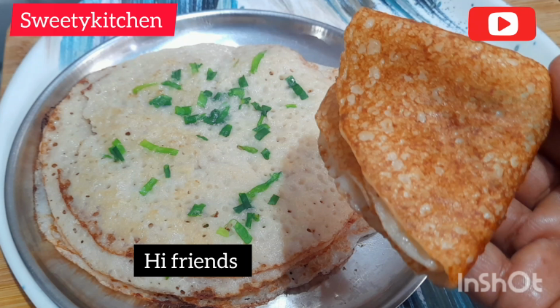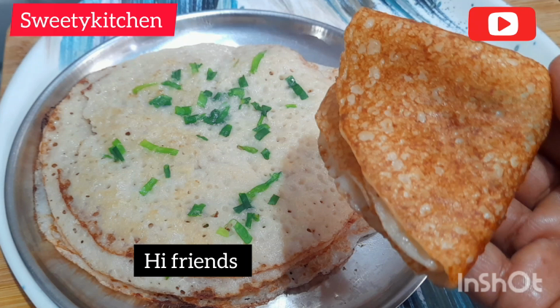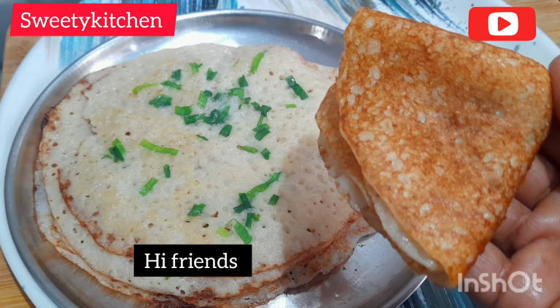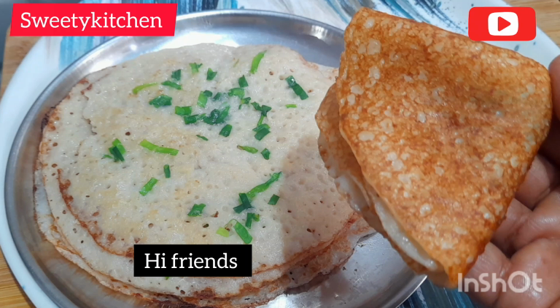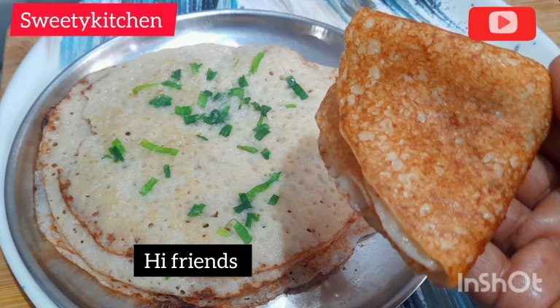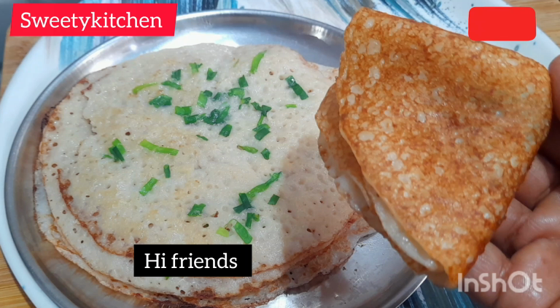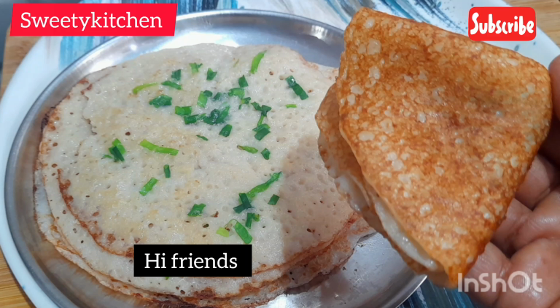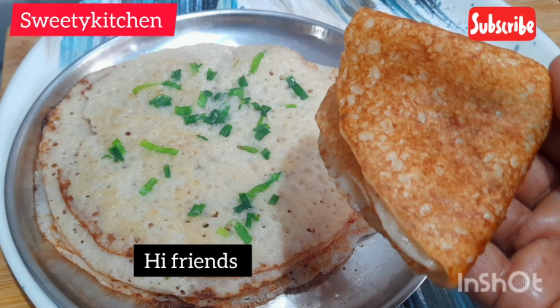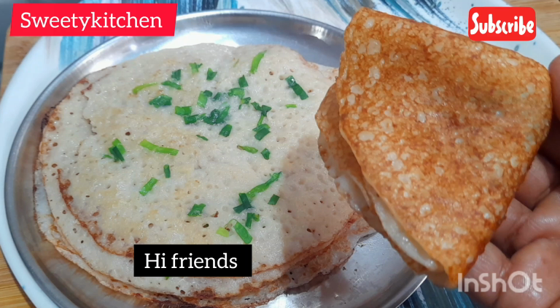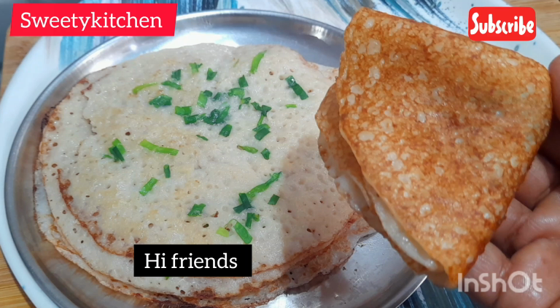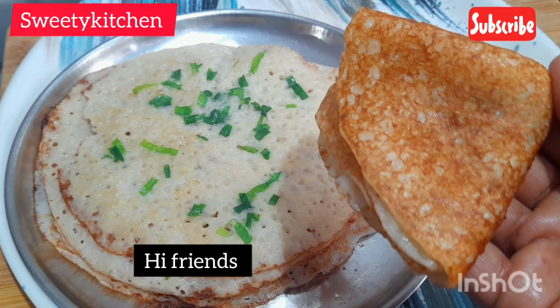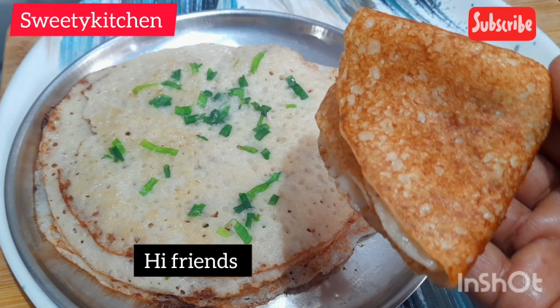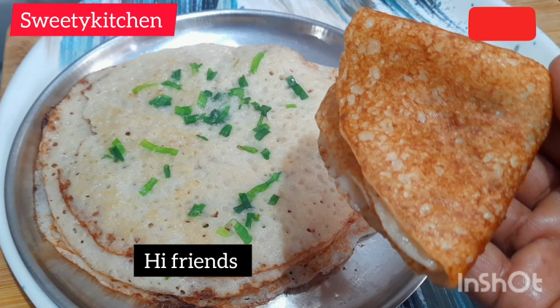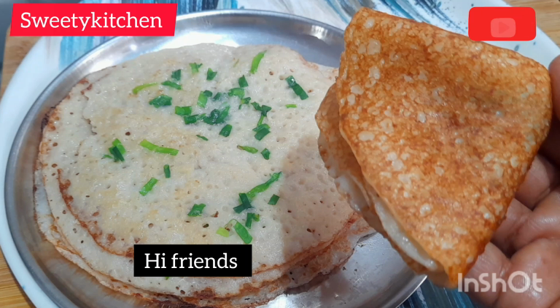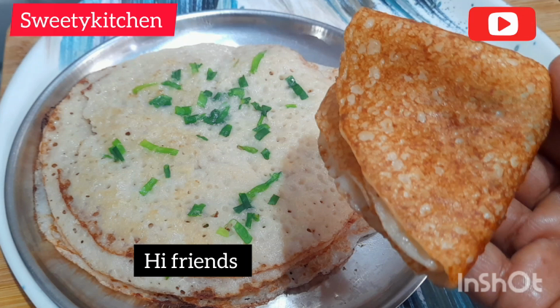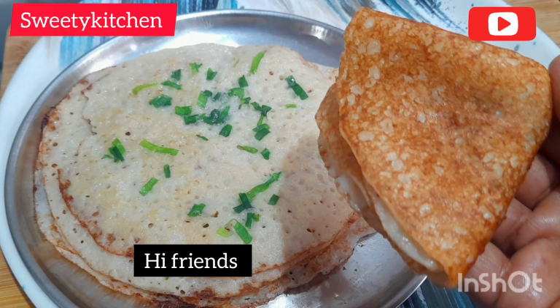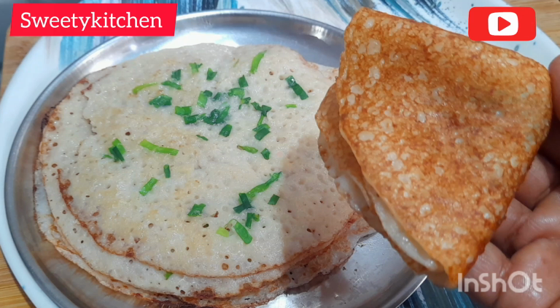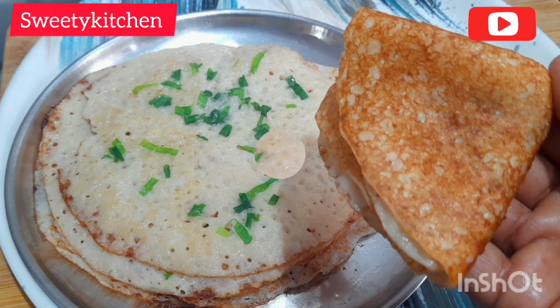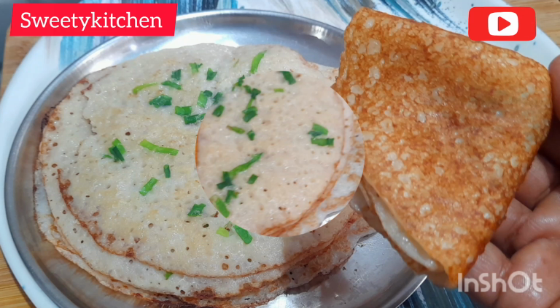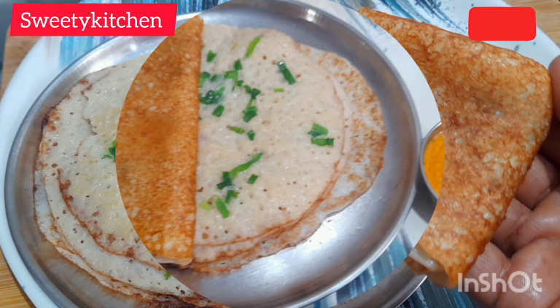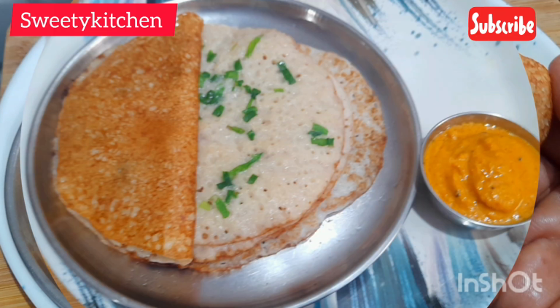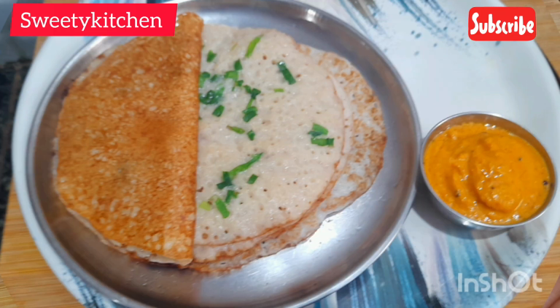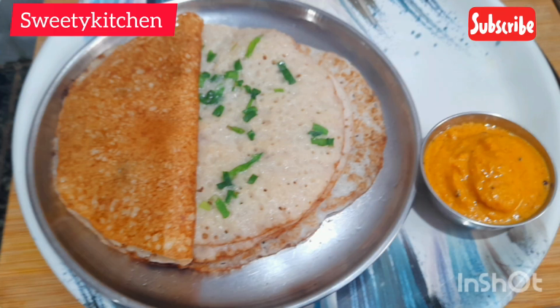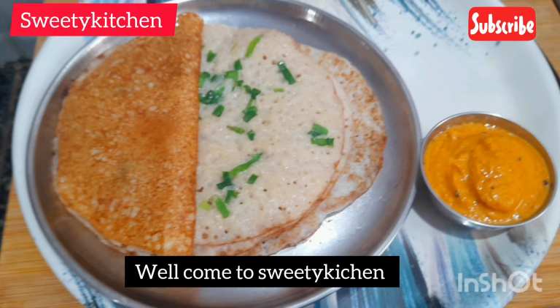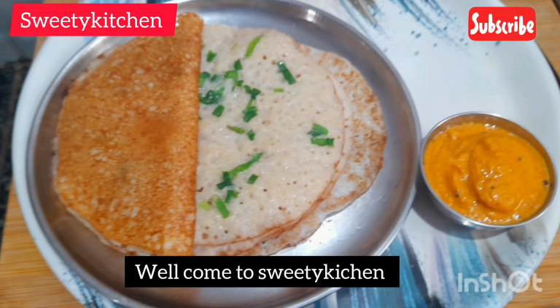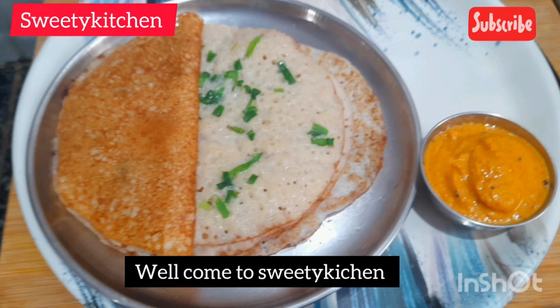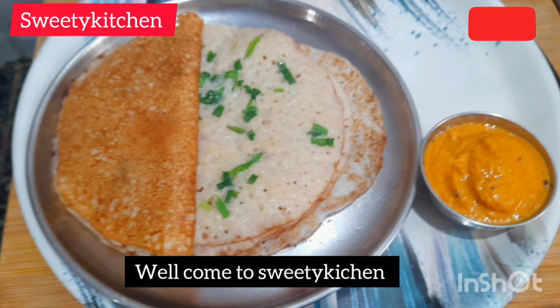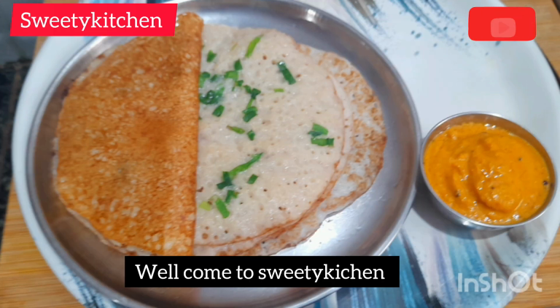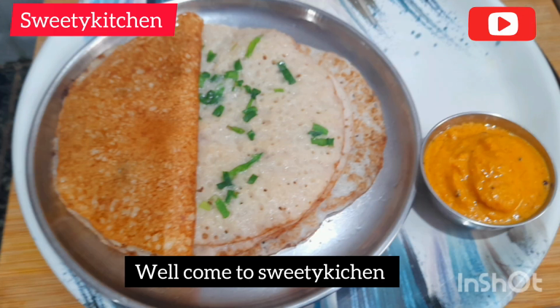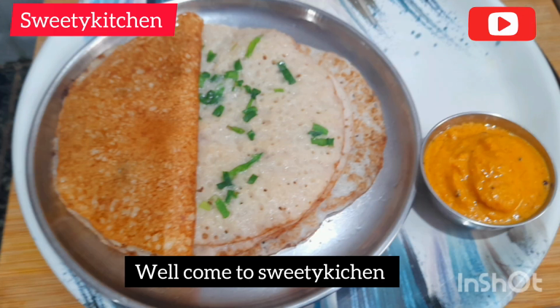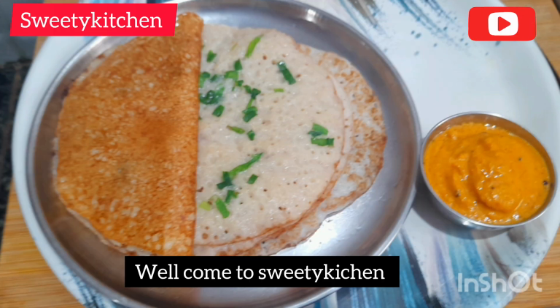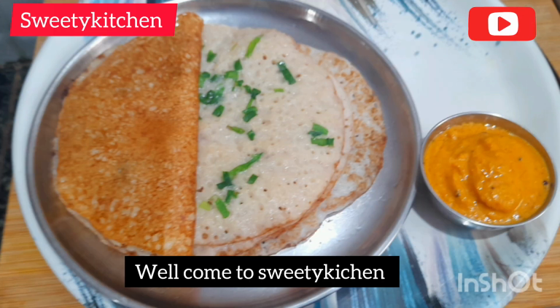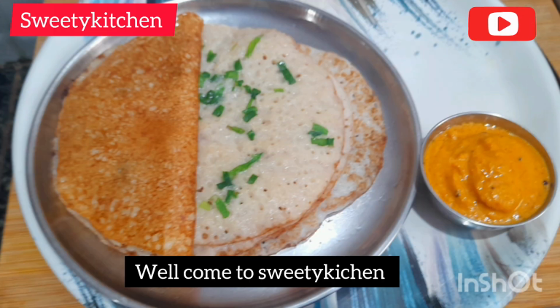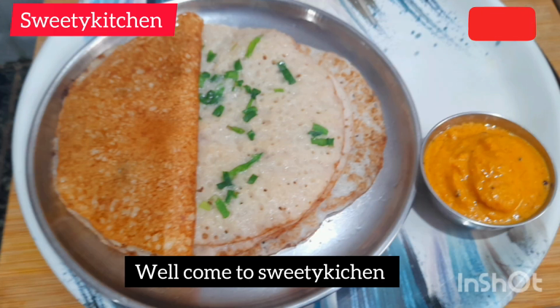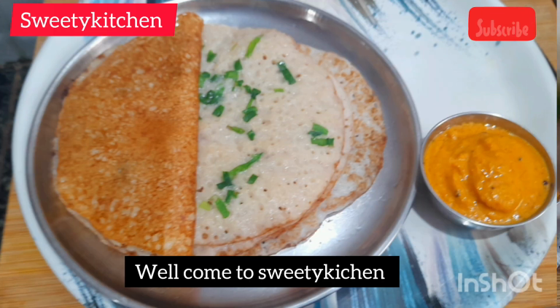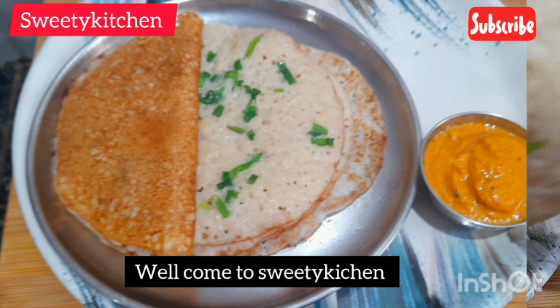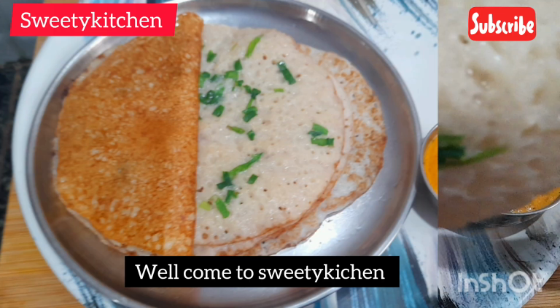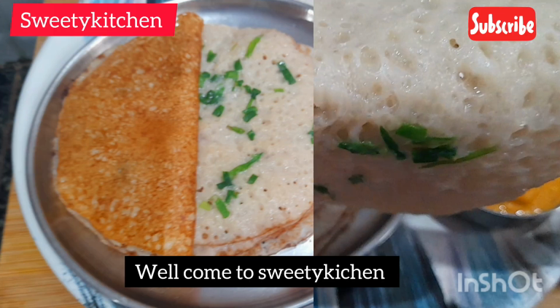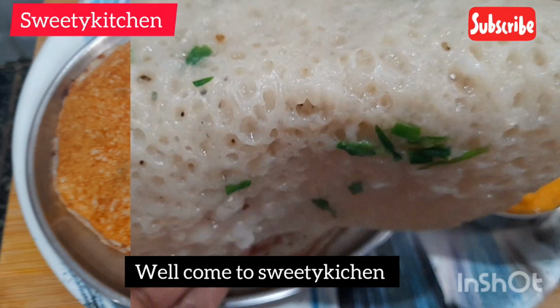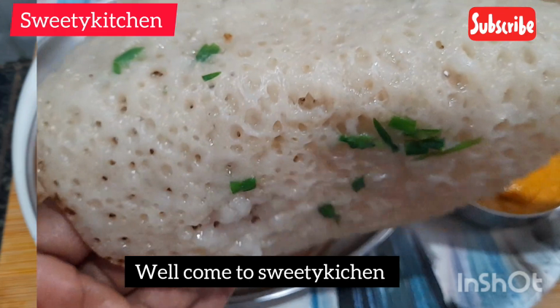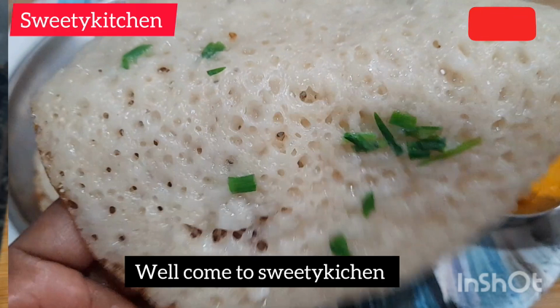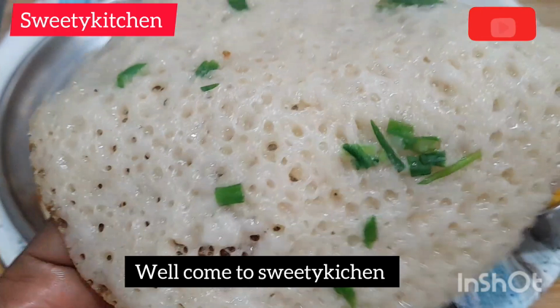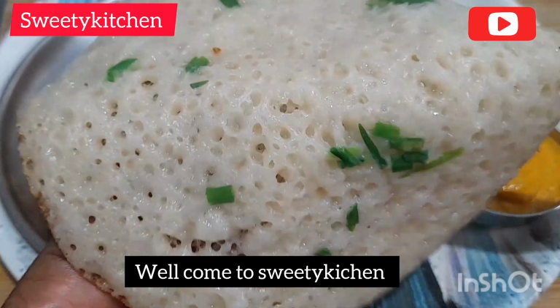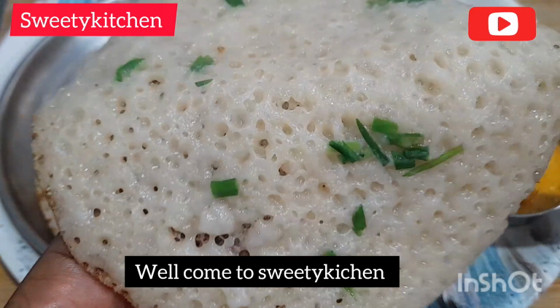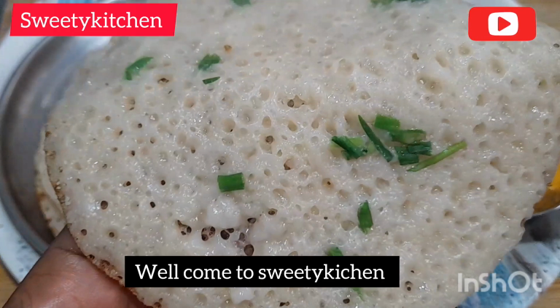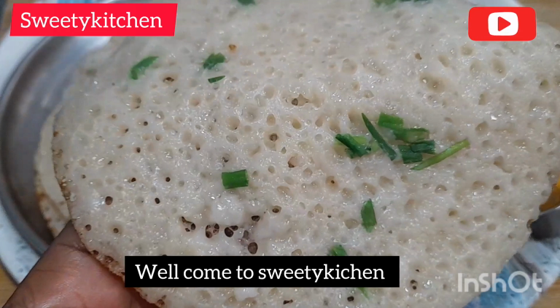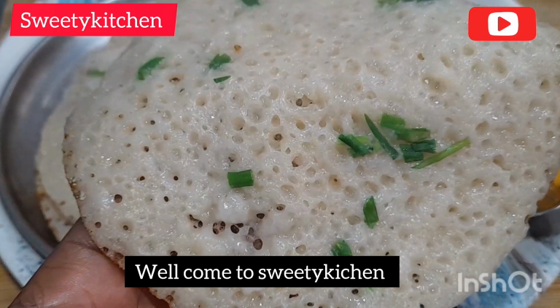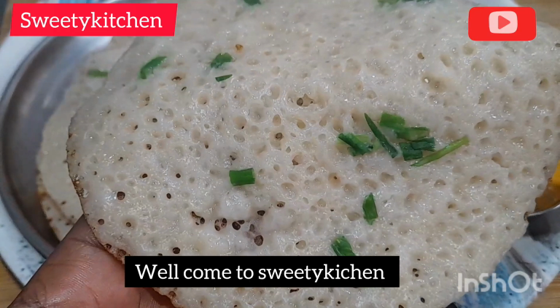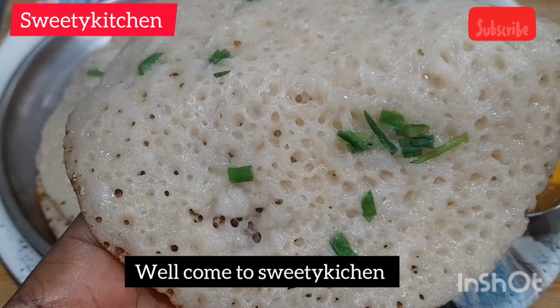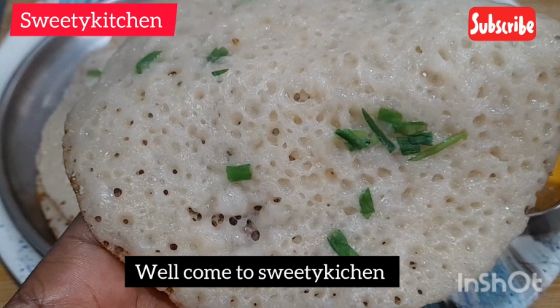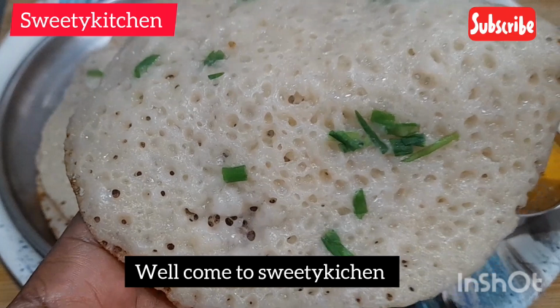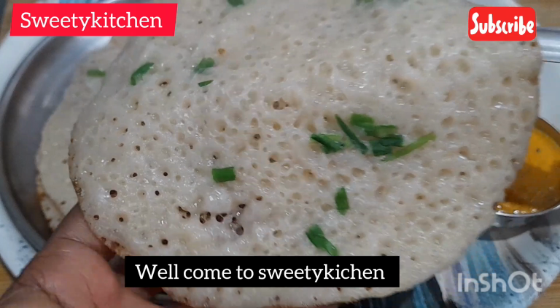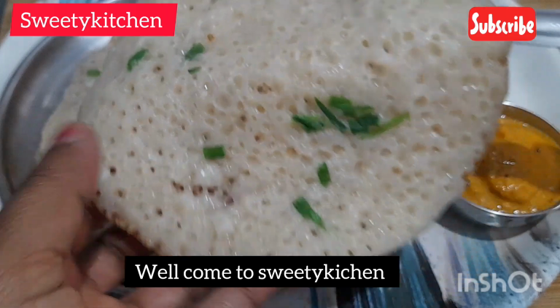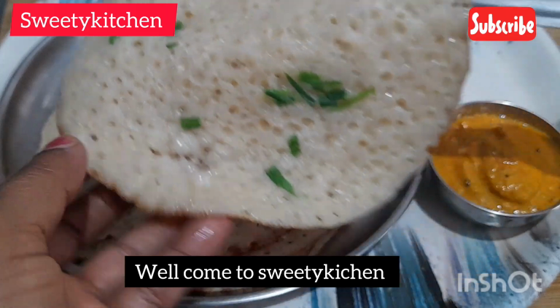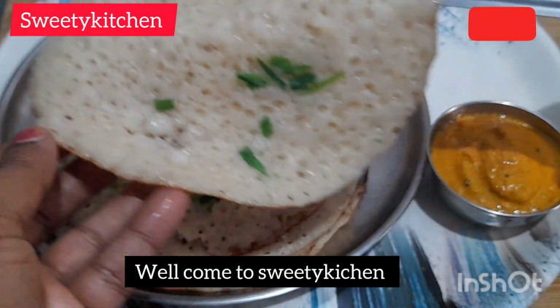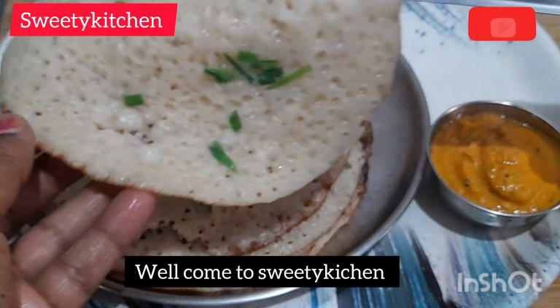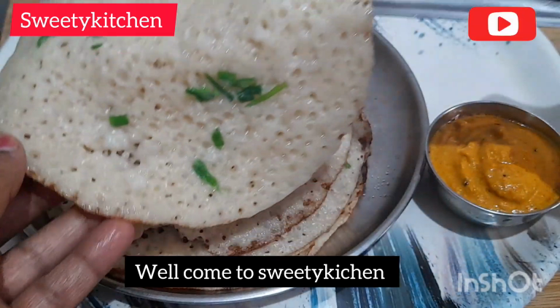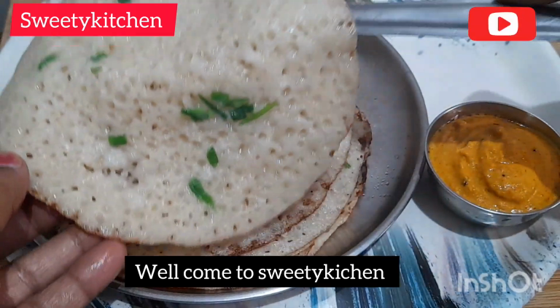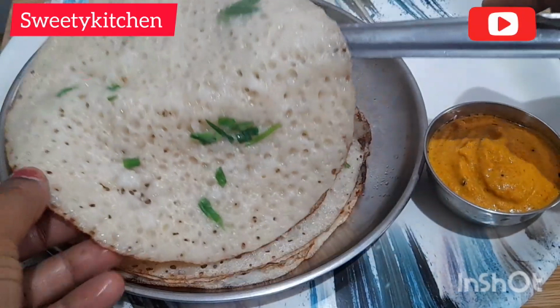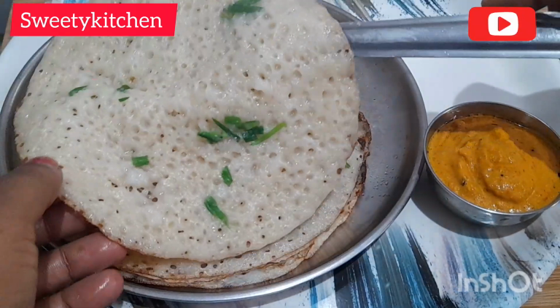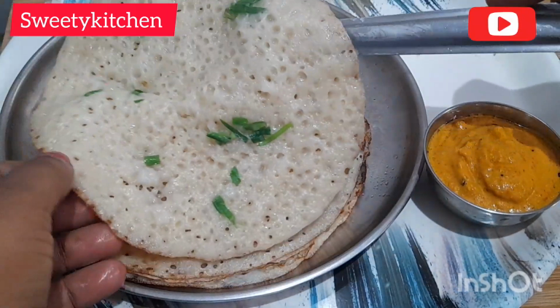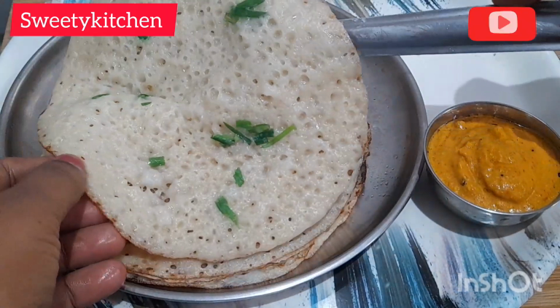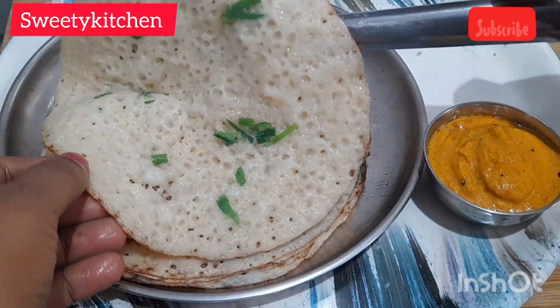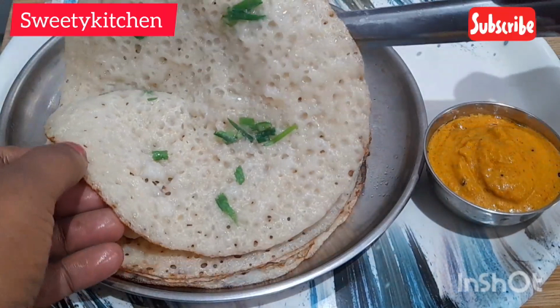Hi everyone, welcome to Sweetie Kitchen. This is a healthy recipe for this video.